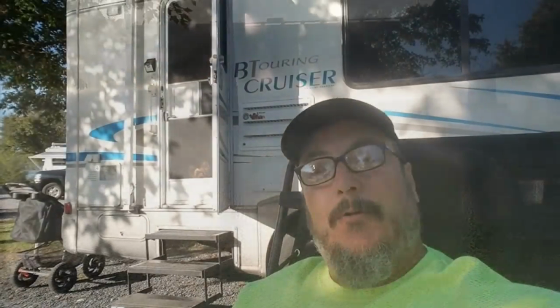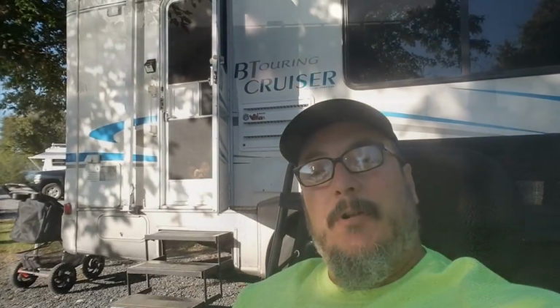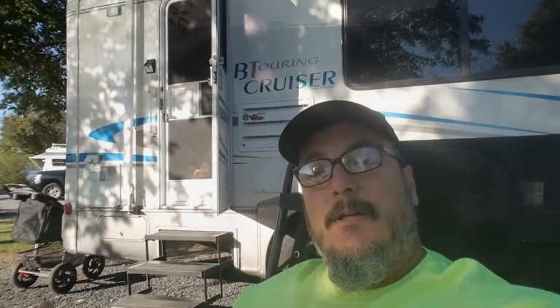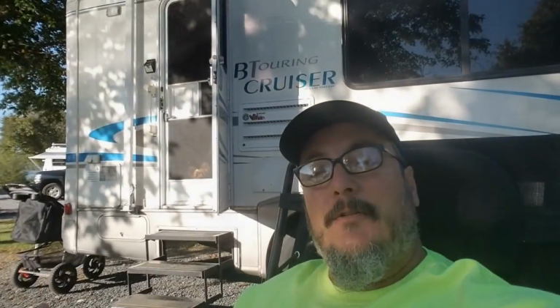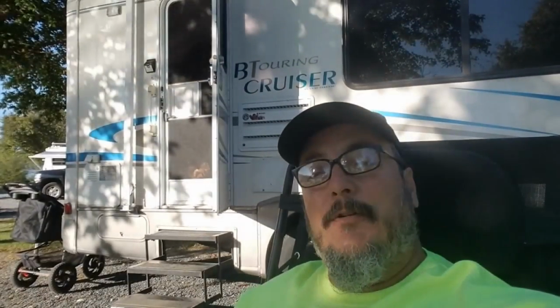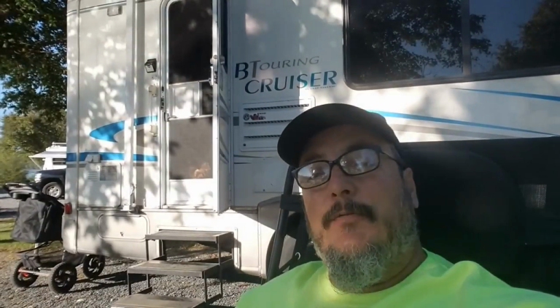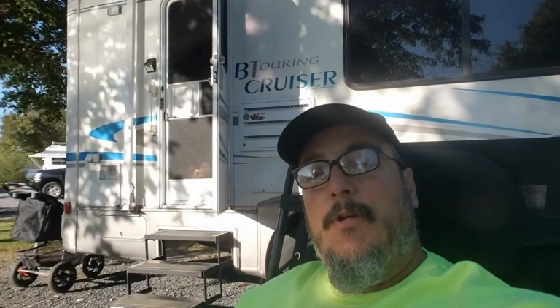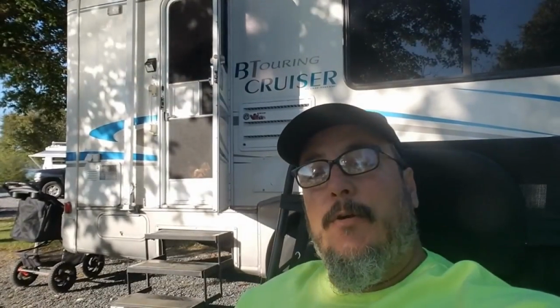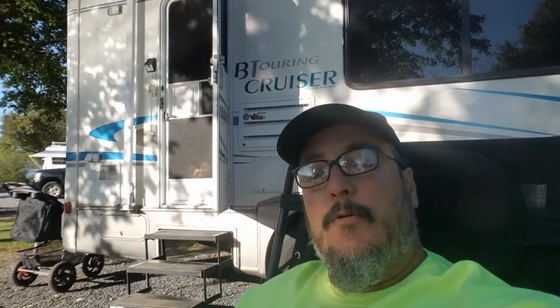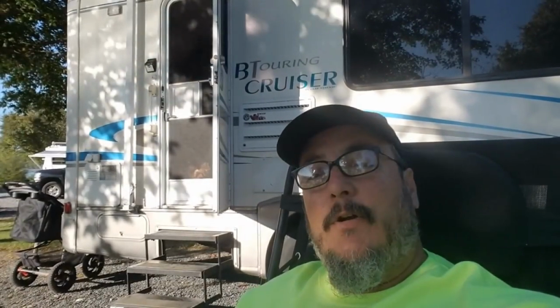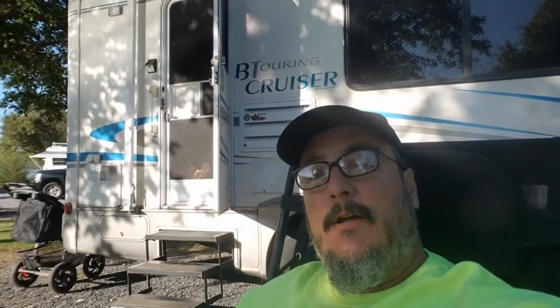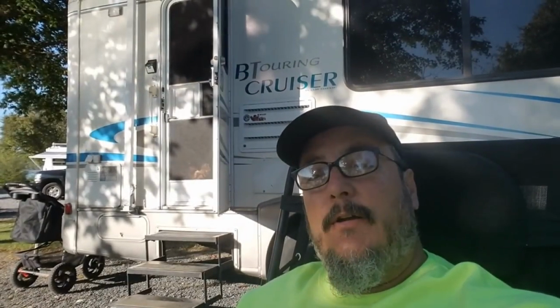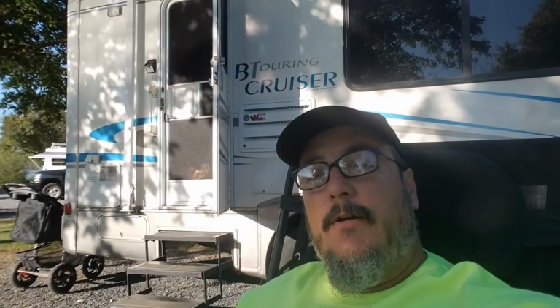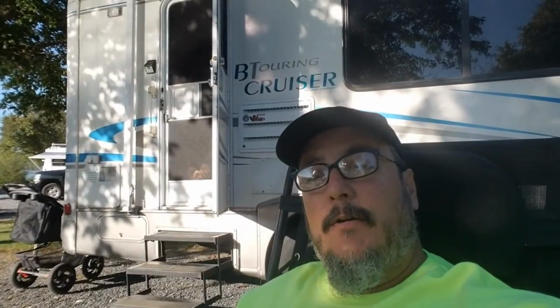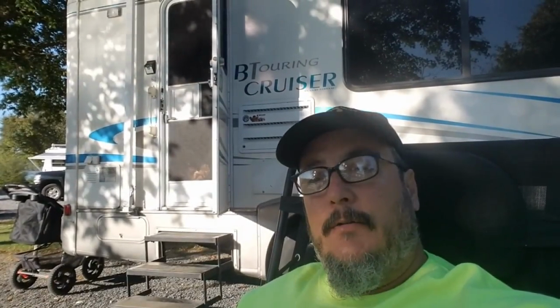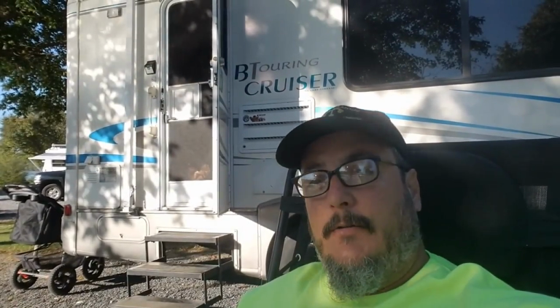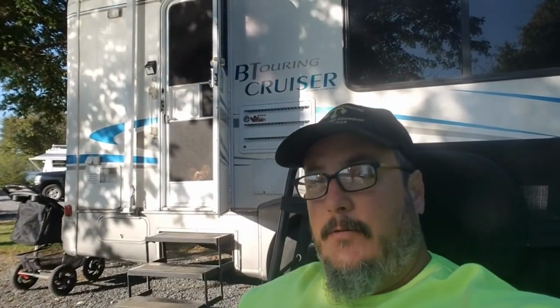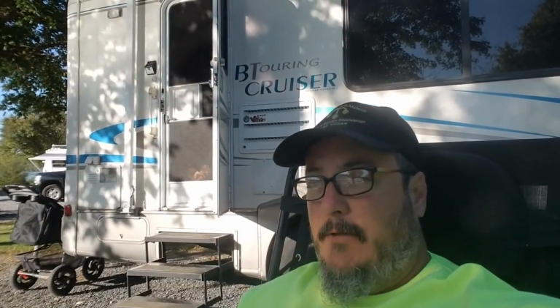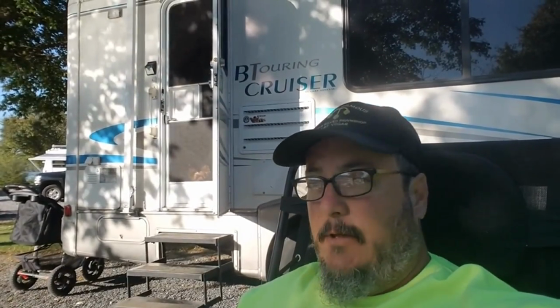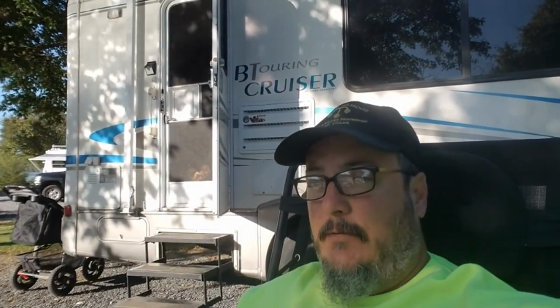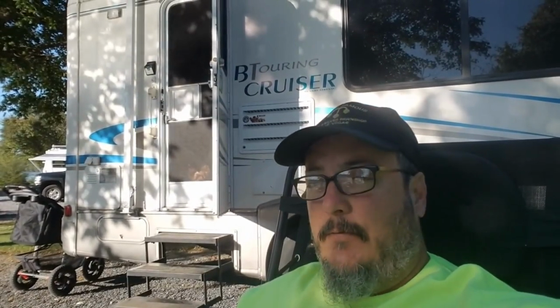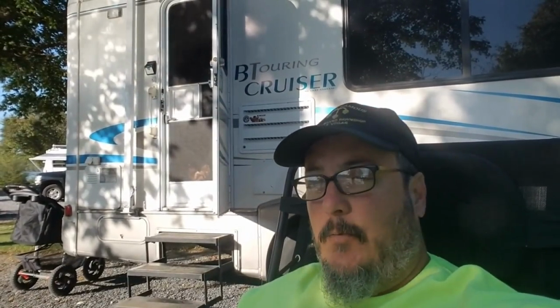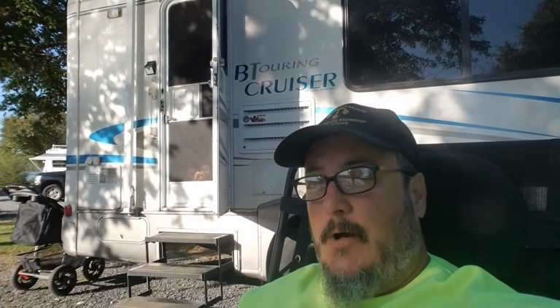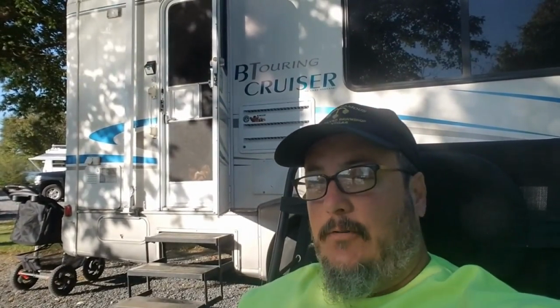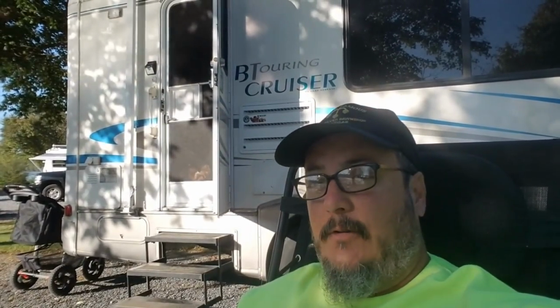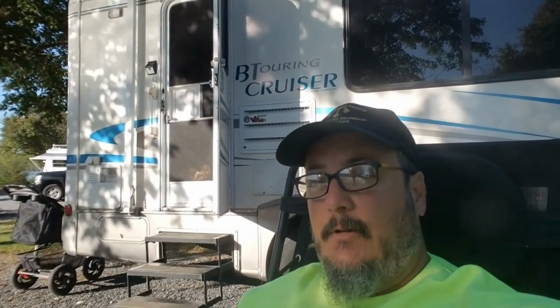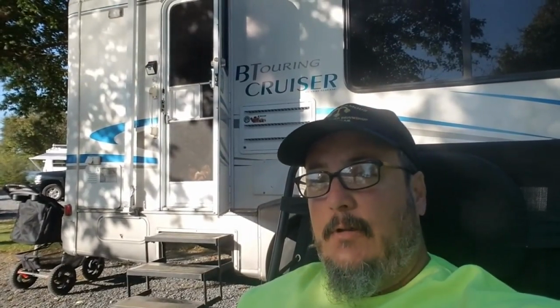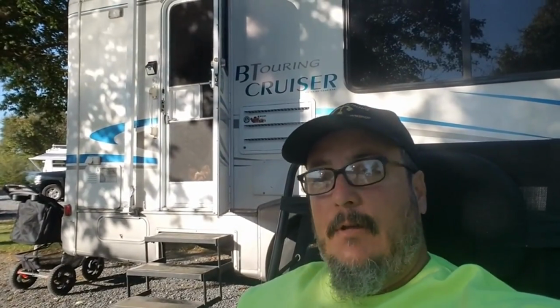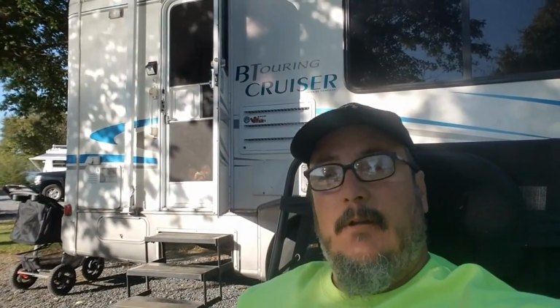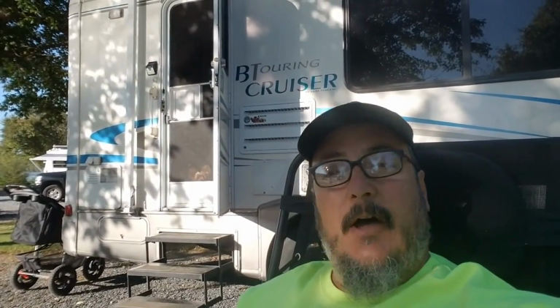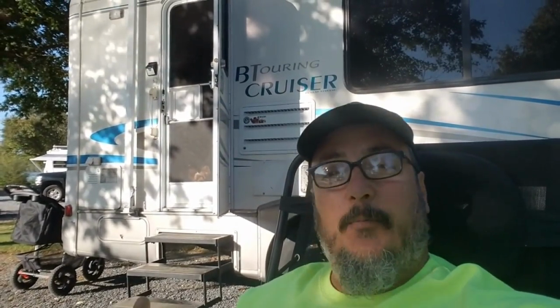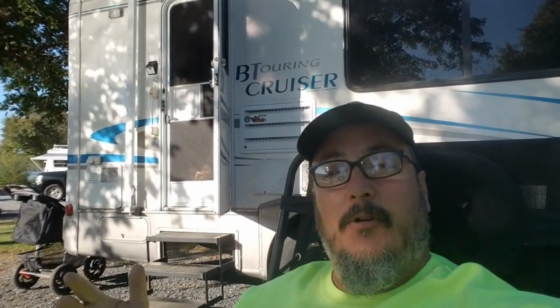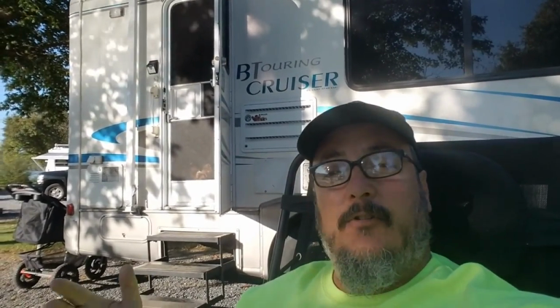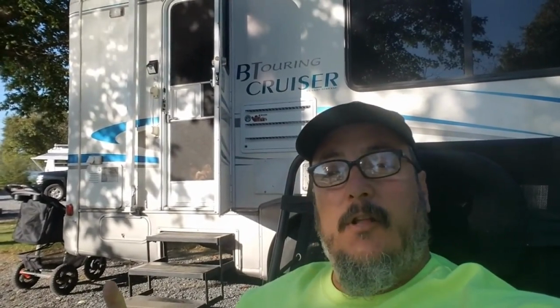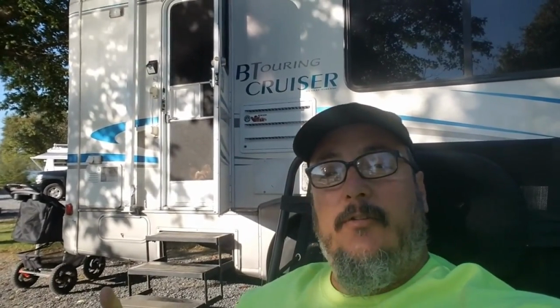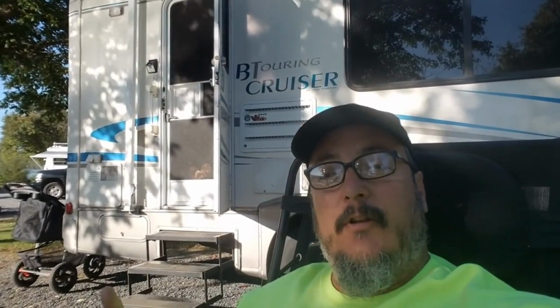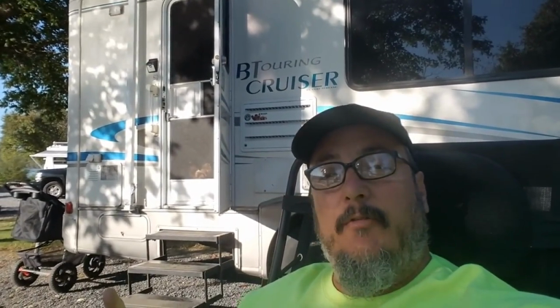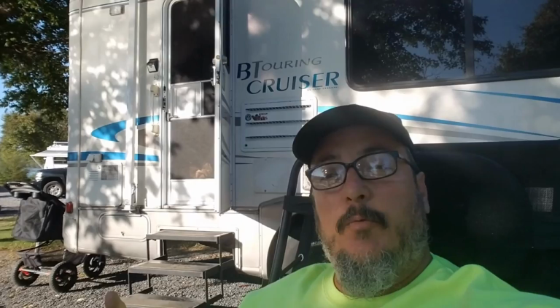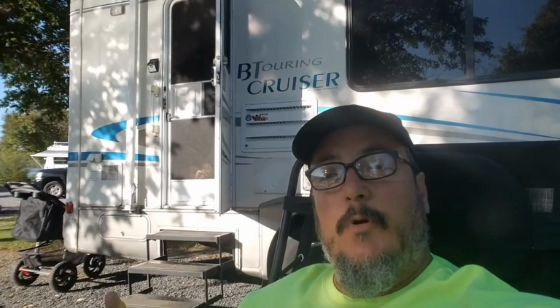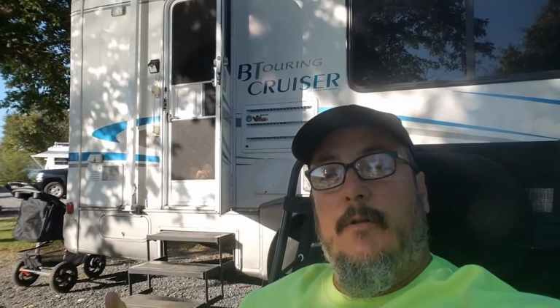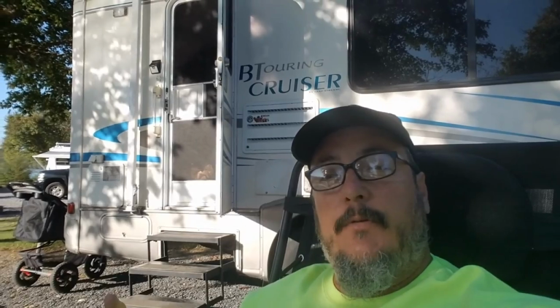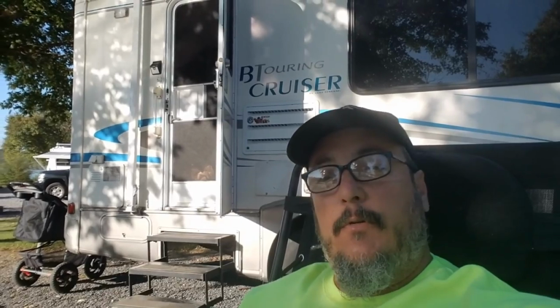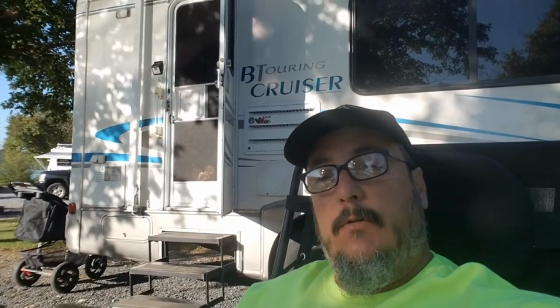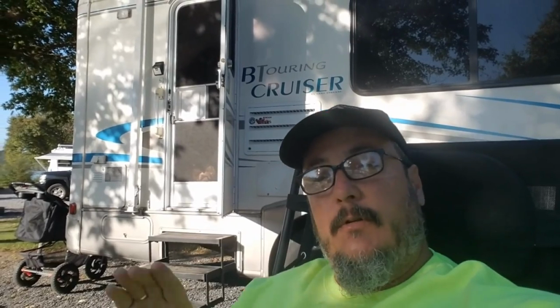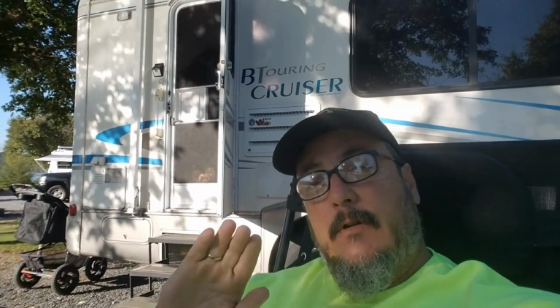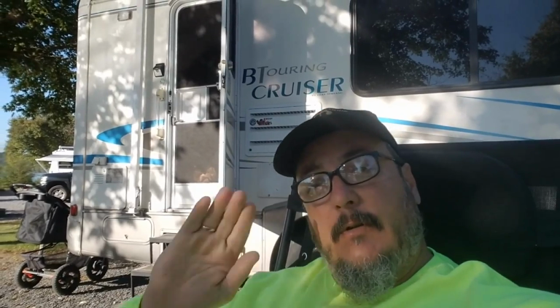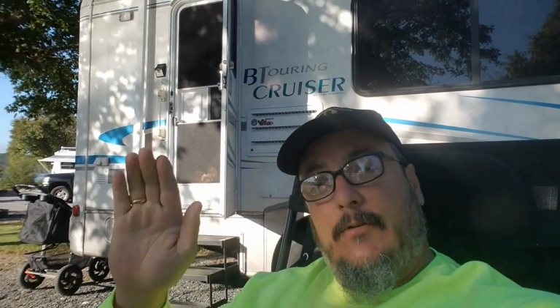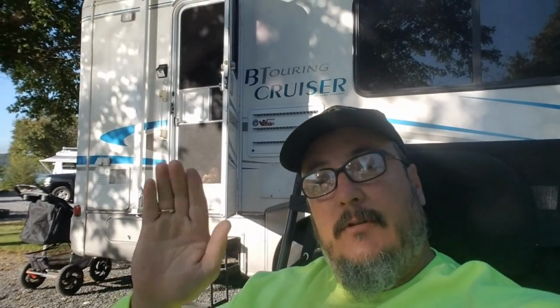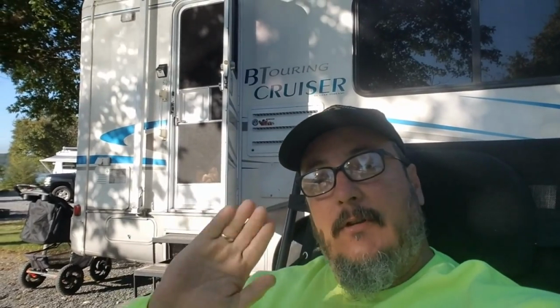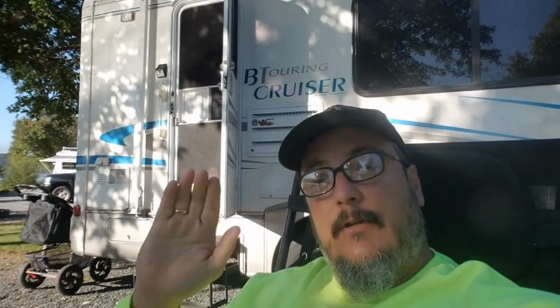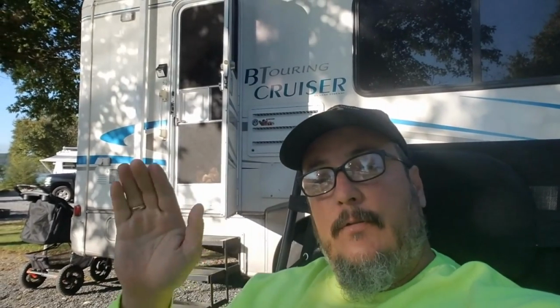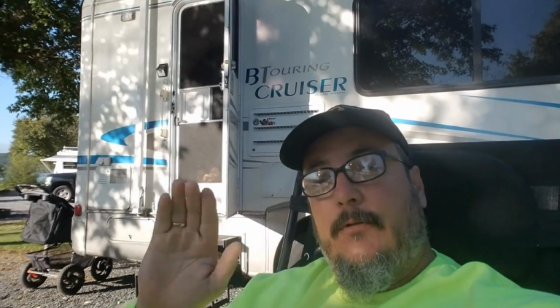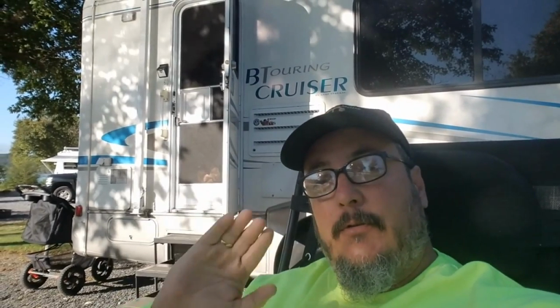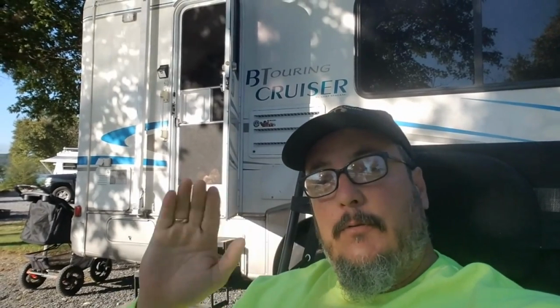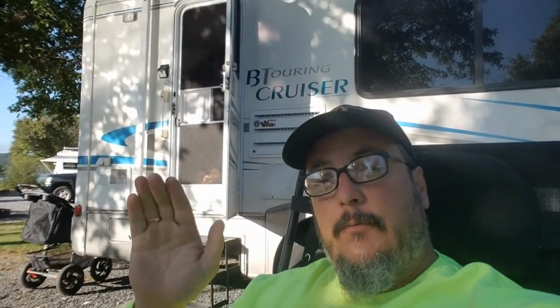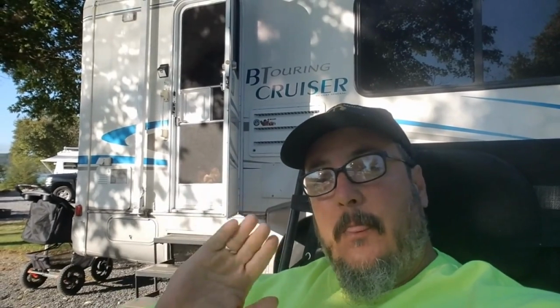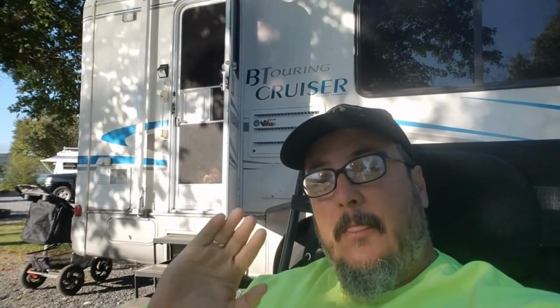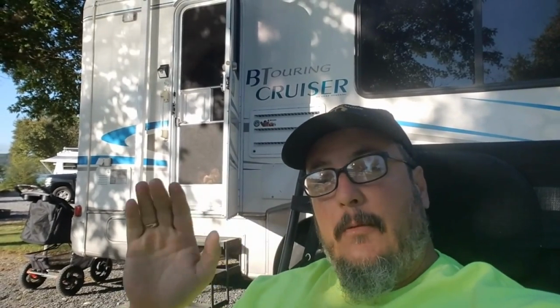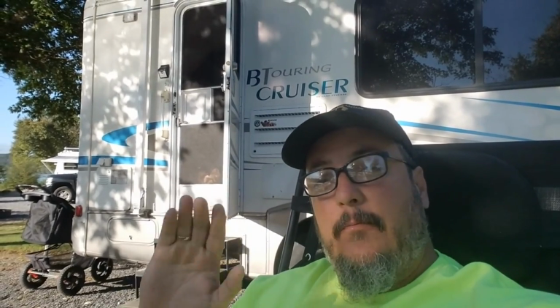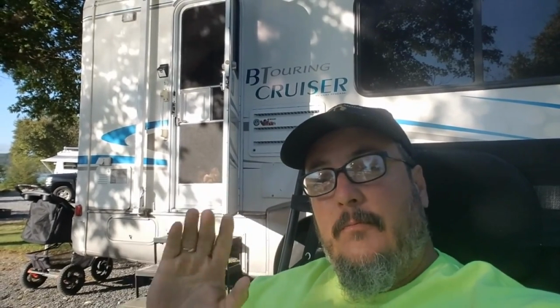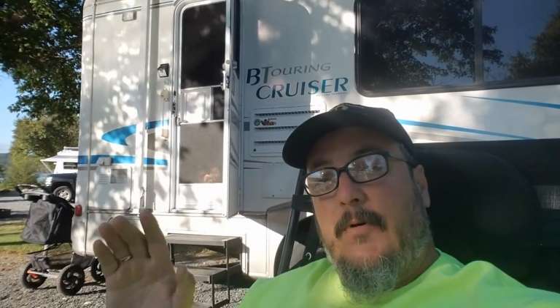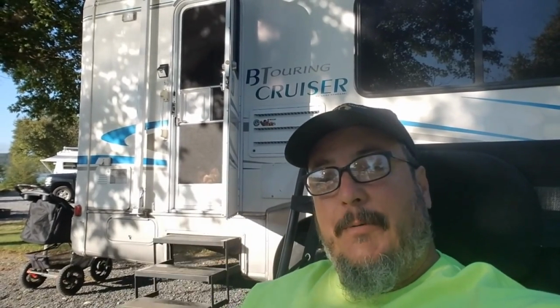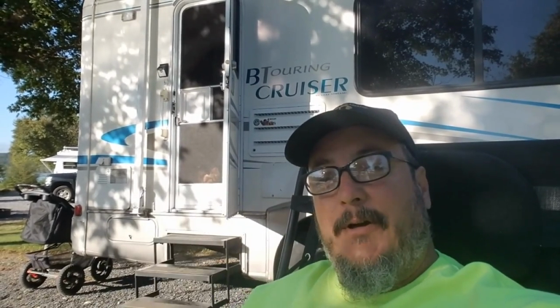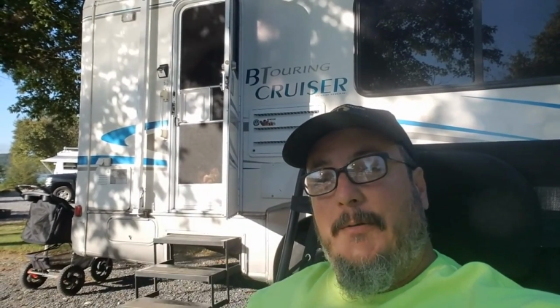Alright, well I'm going to end the little video right here. Thank you for watching. I appreciate each and every one of you. I'll see you again real soon. Bye-bye.